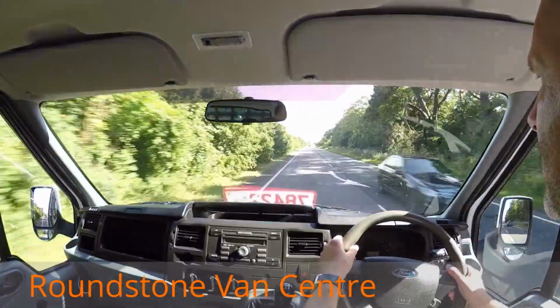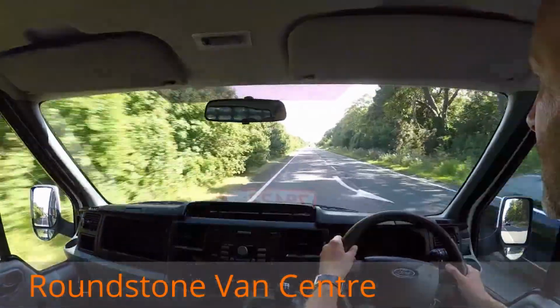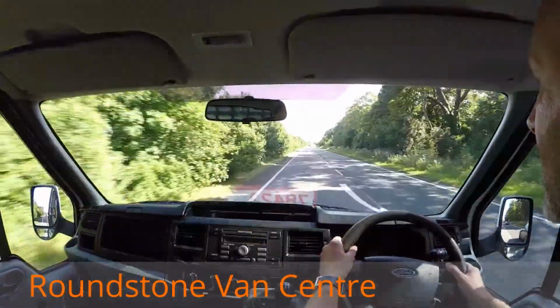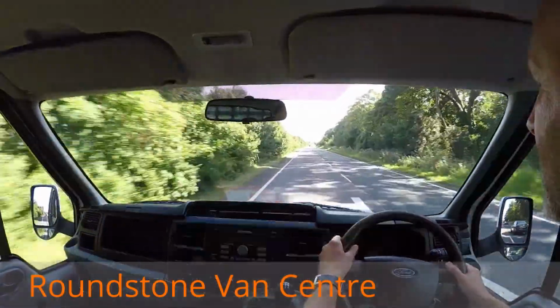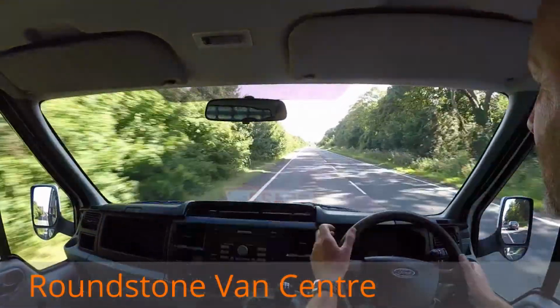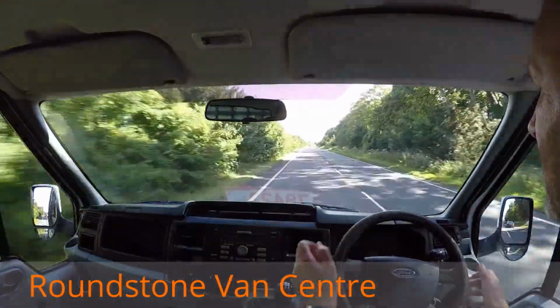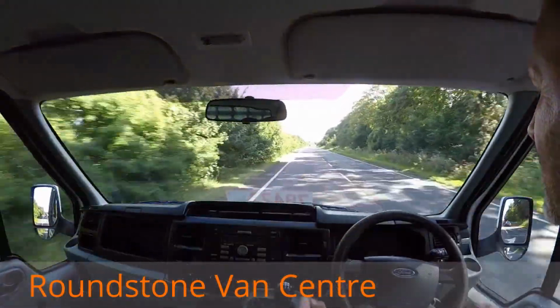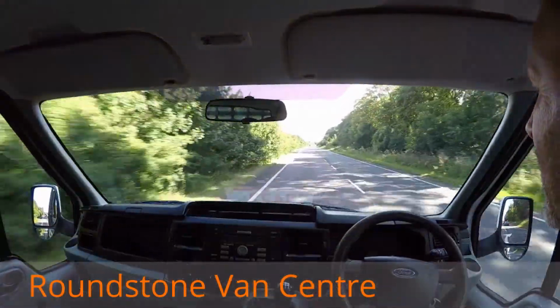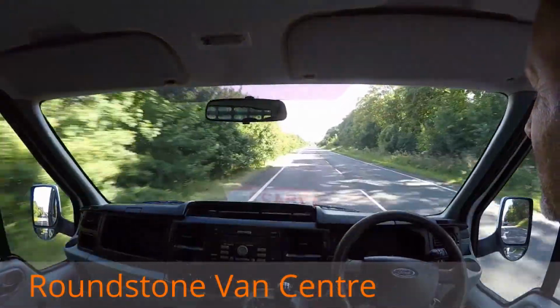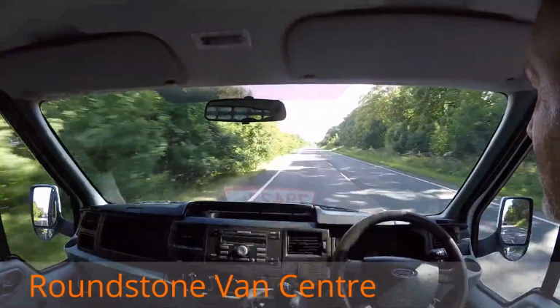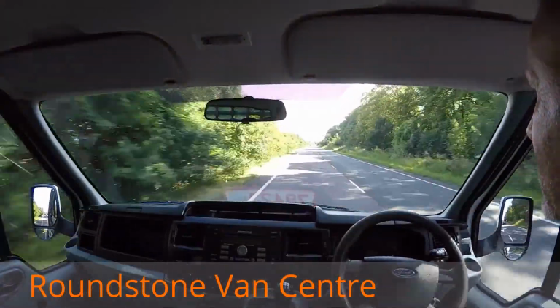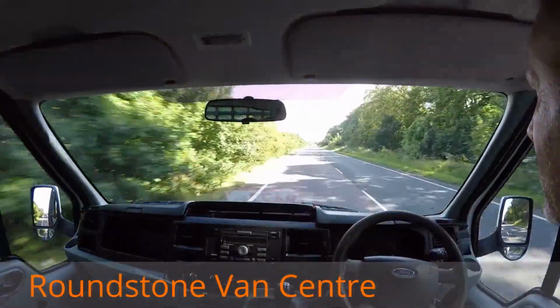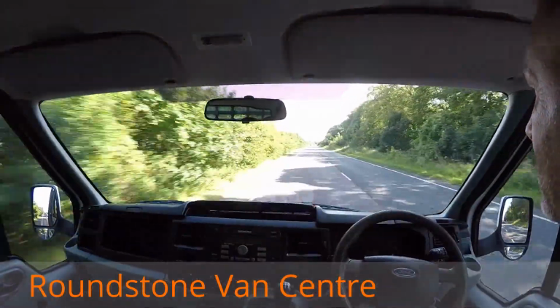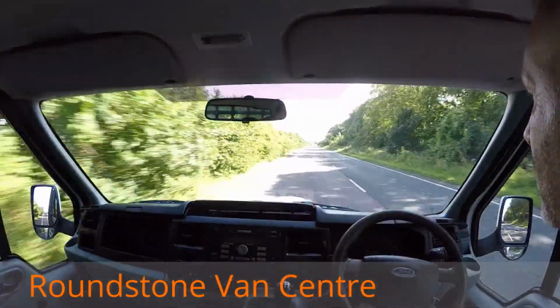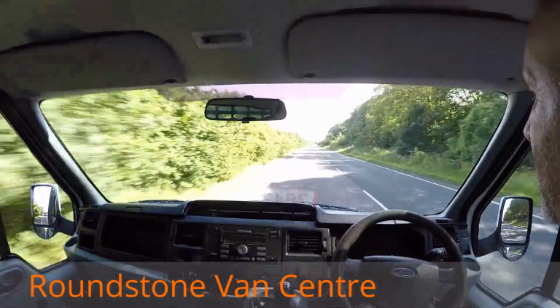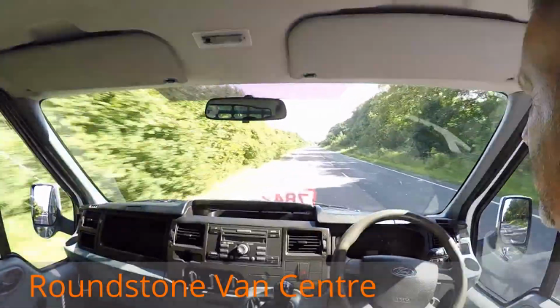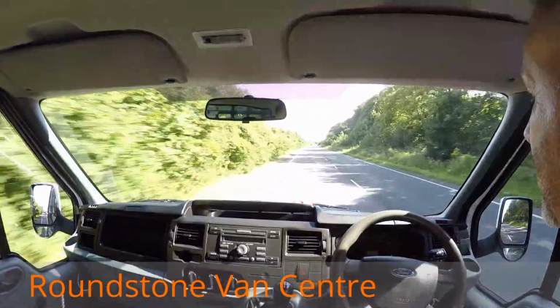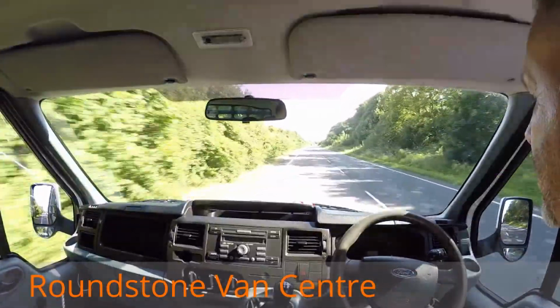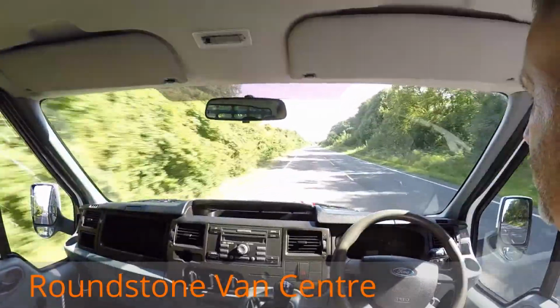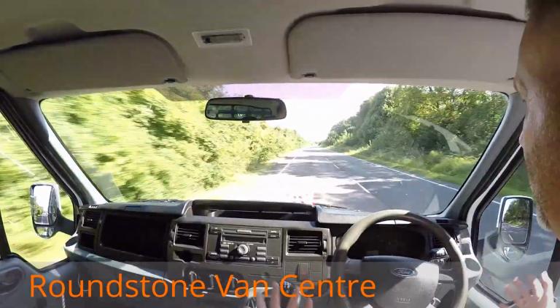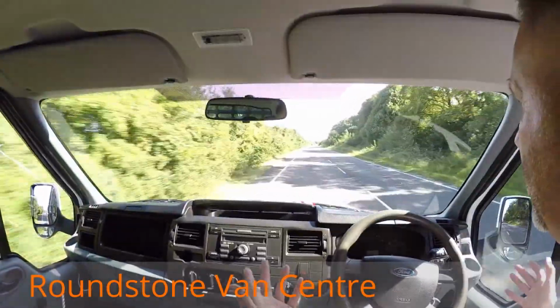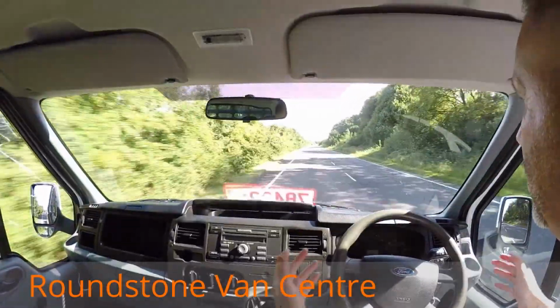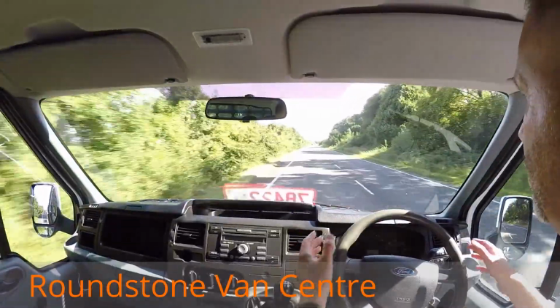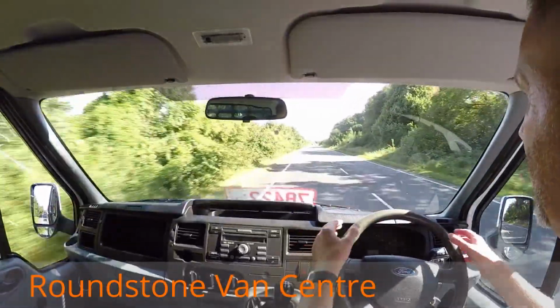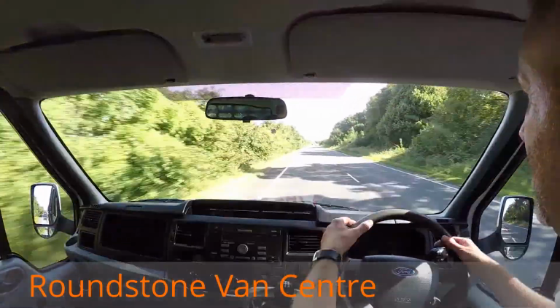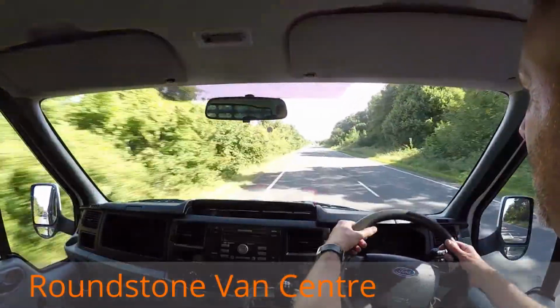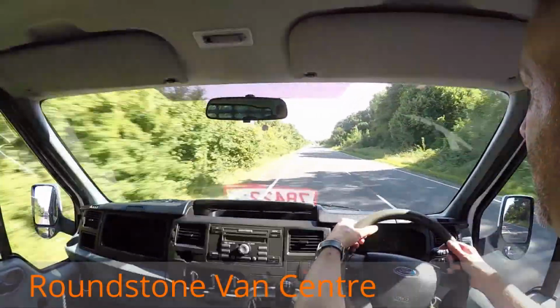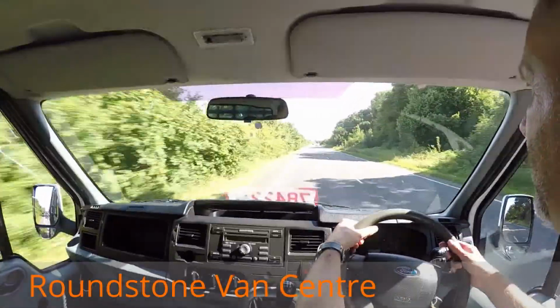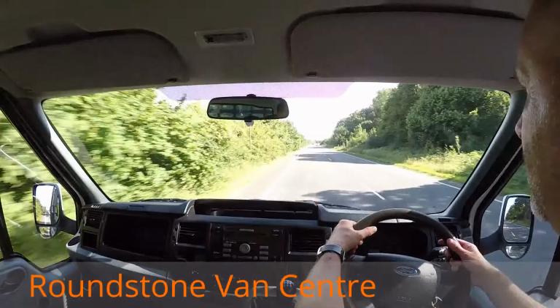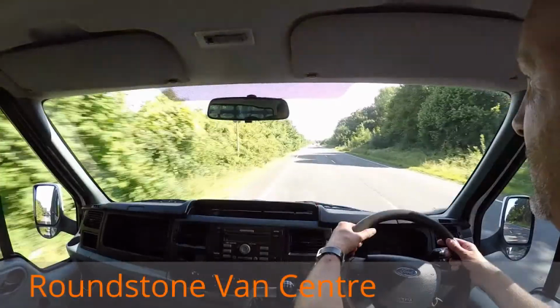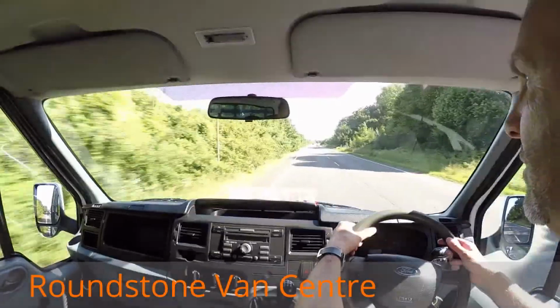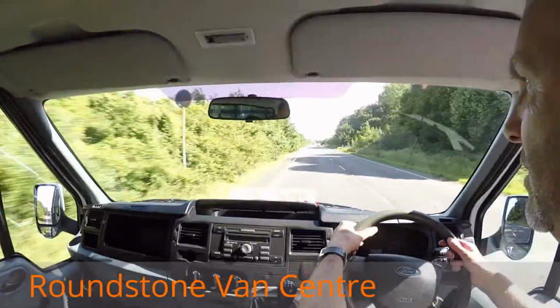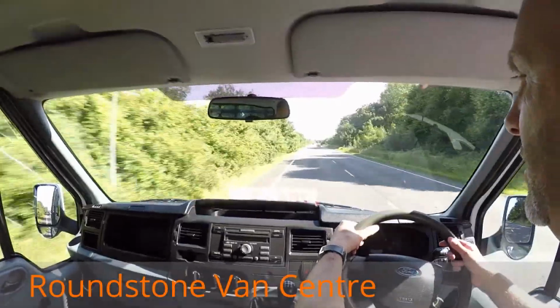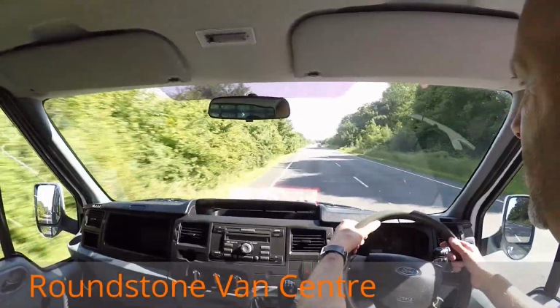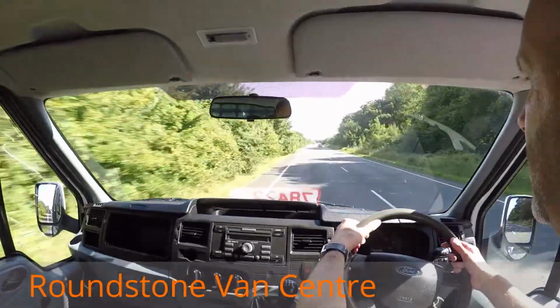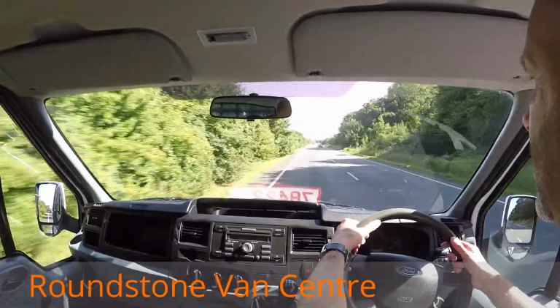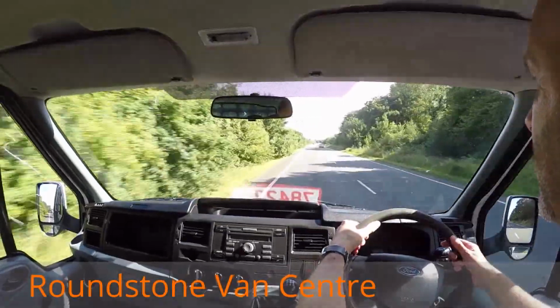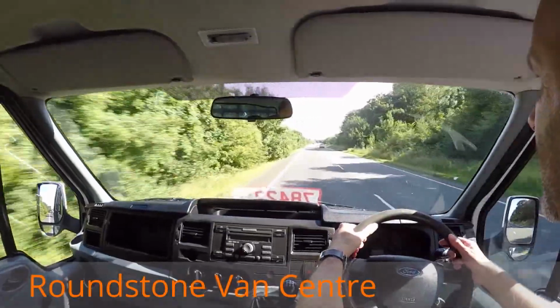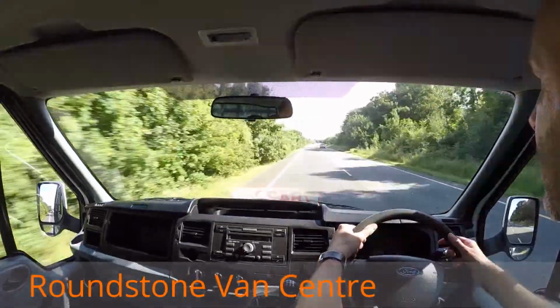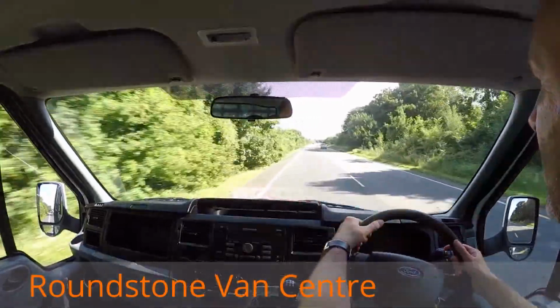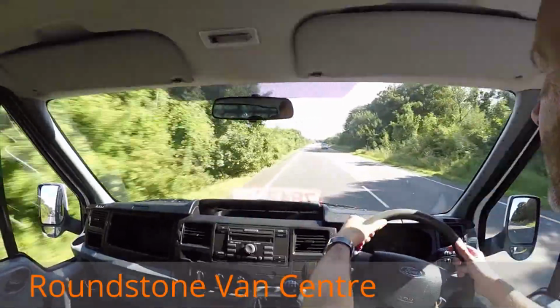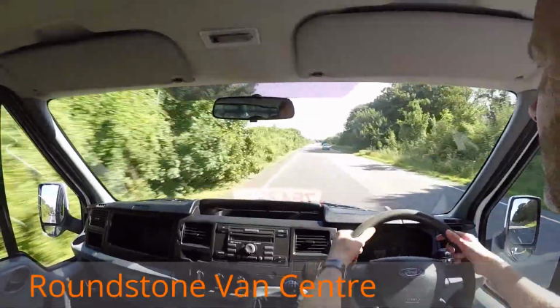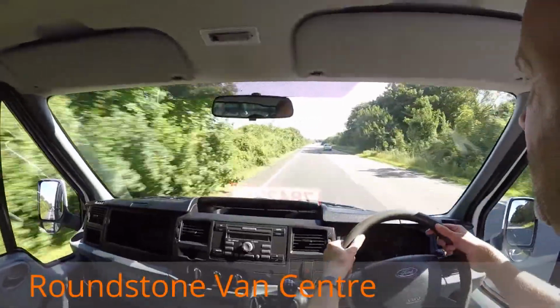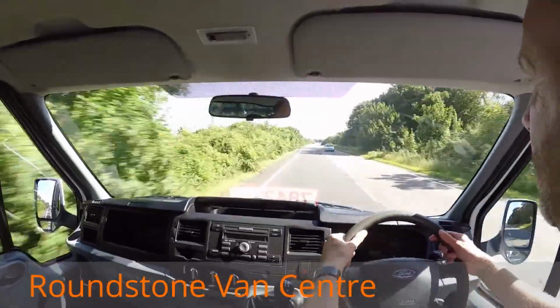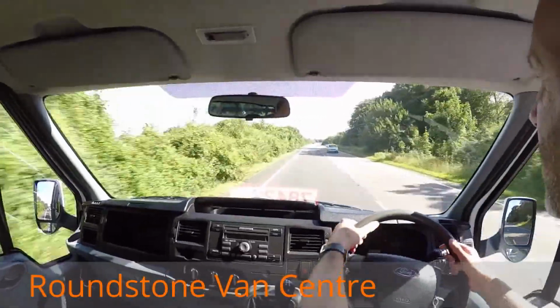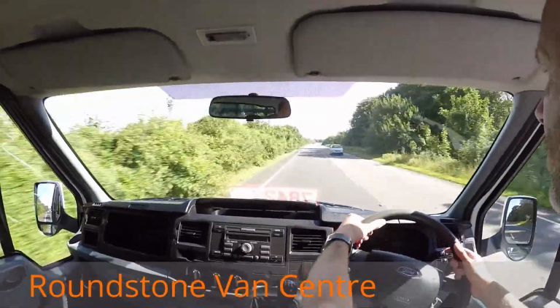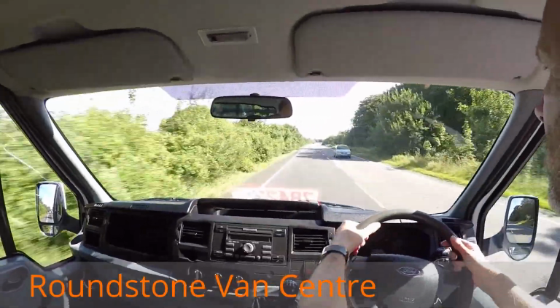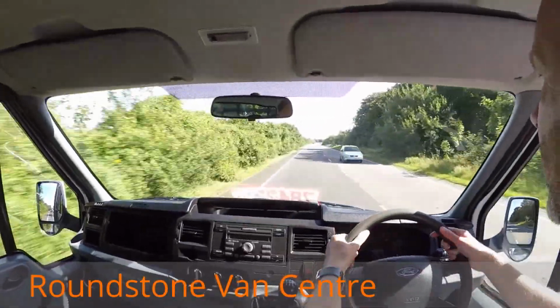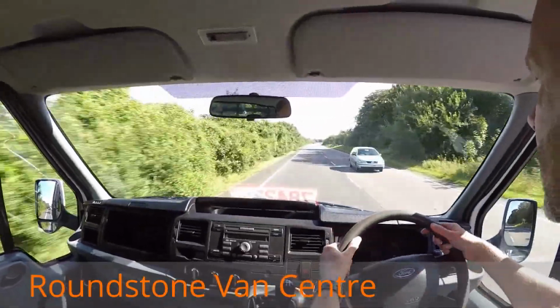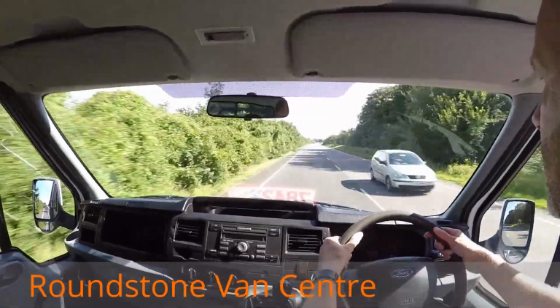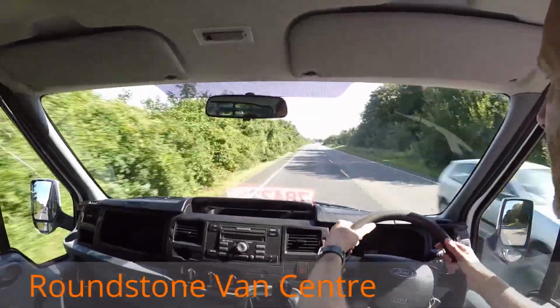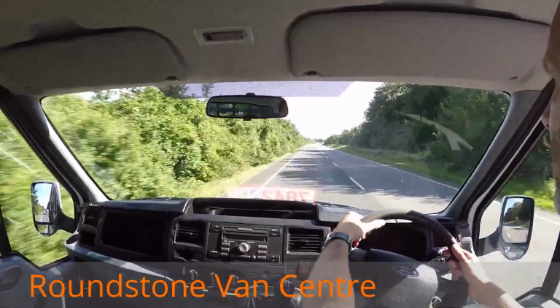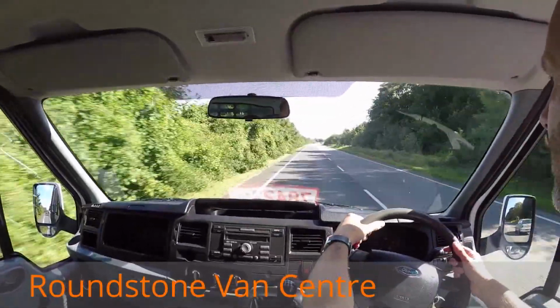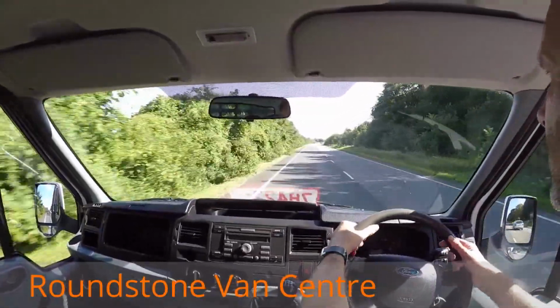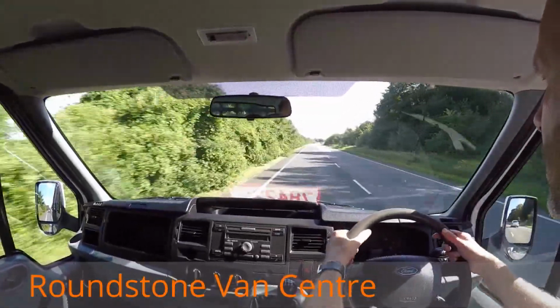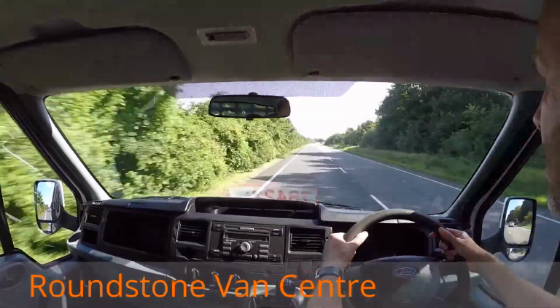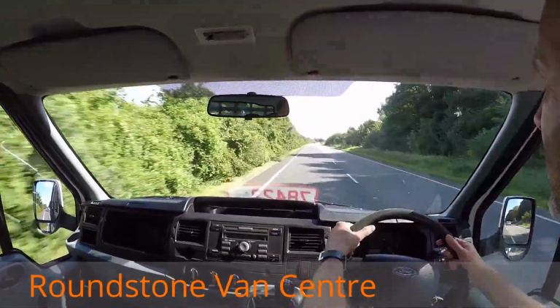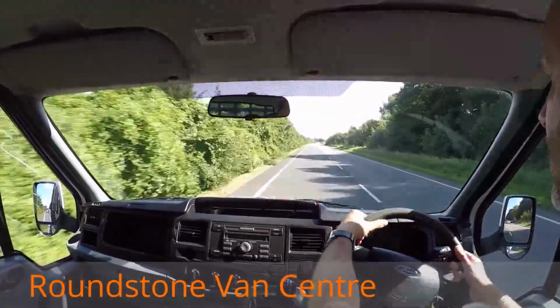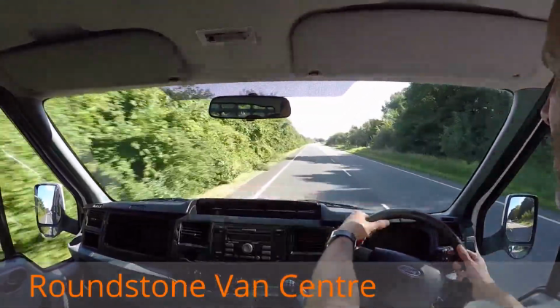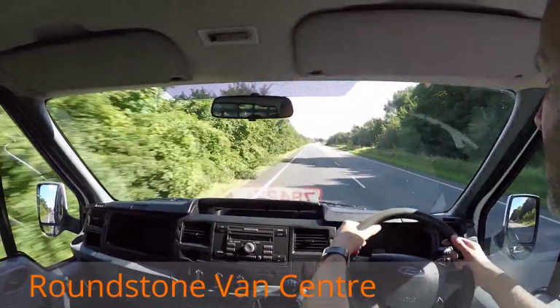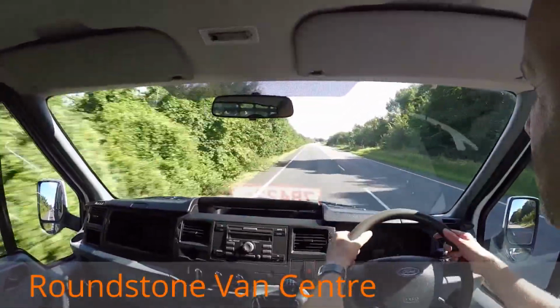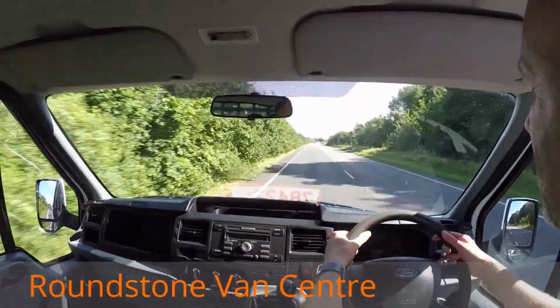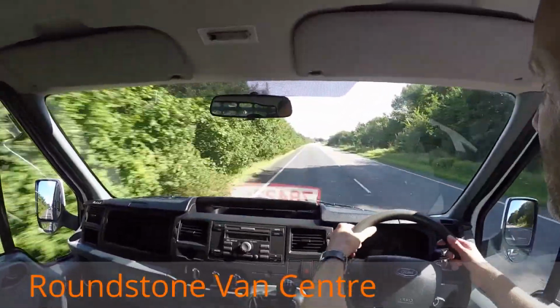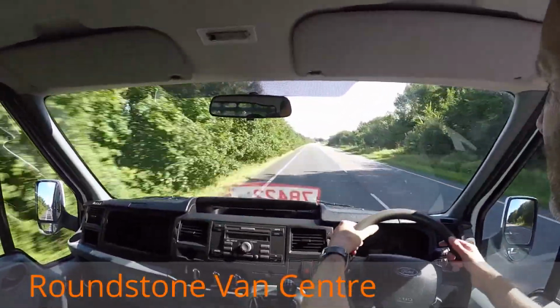Now if I take my hands off the steering wheel, as you can see it's driving in a straight line. If I give the steering wheel a quick shake, you can see it's nice and positive.